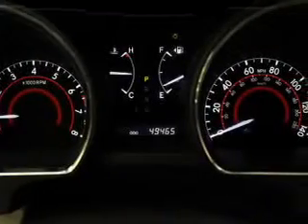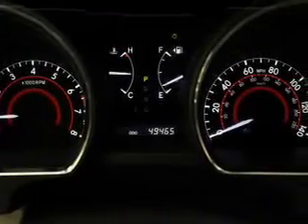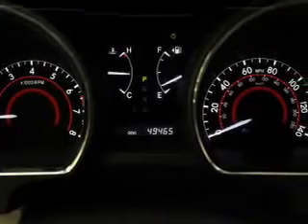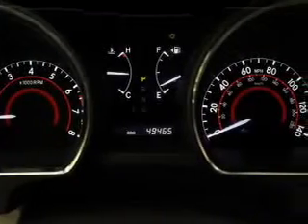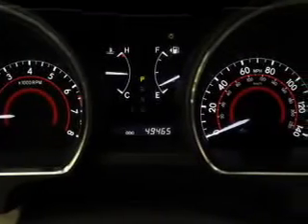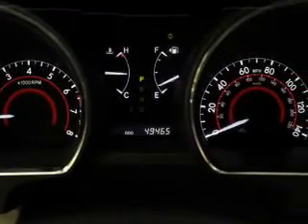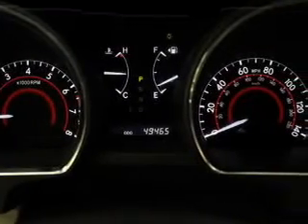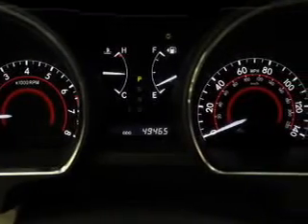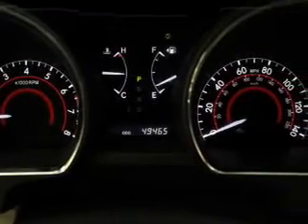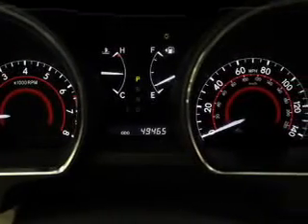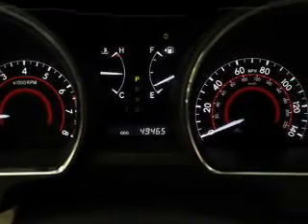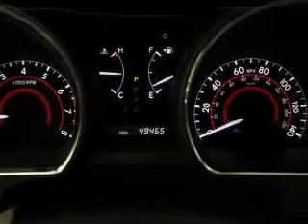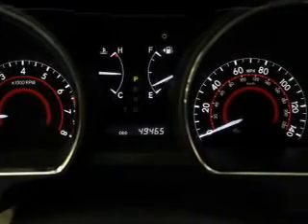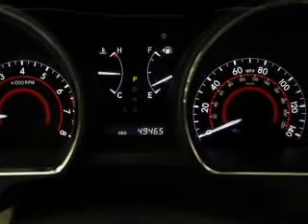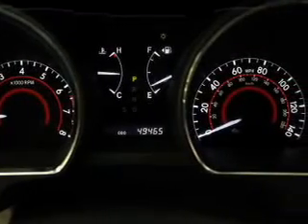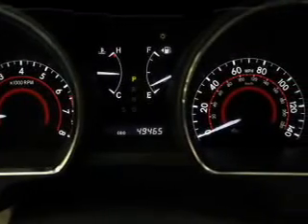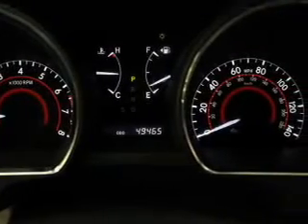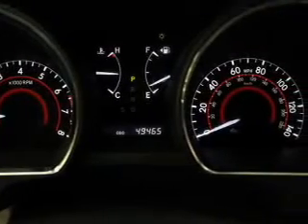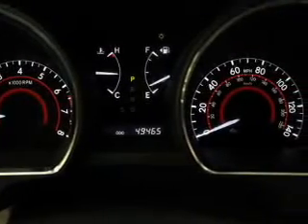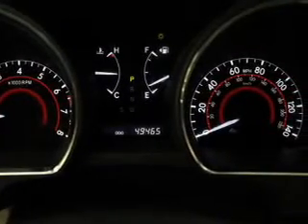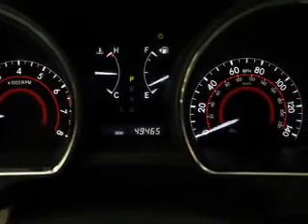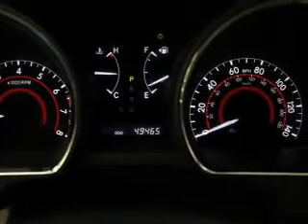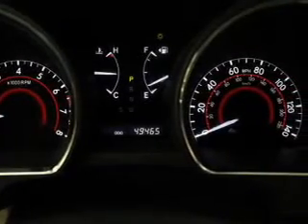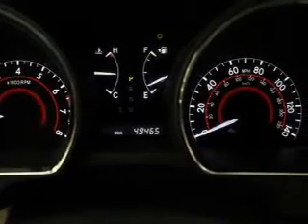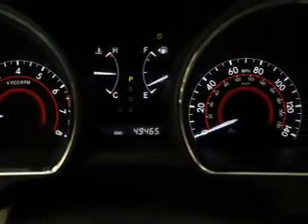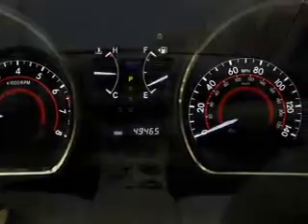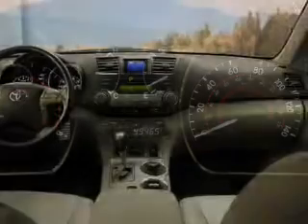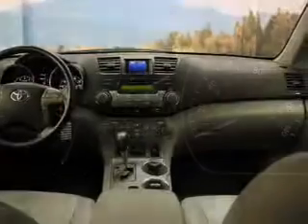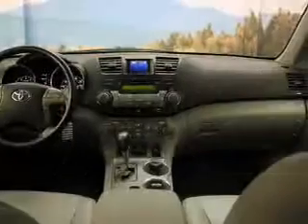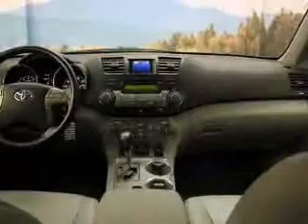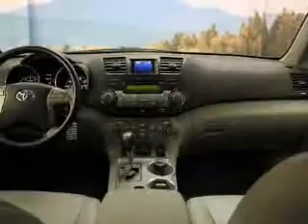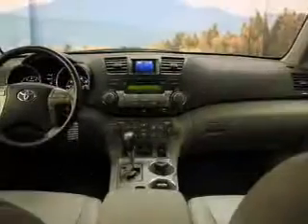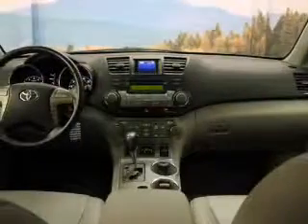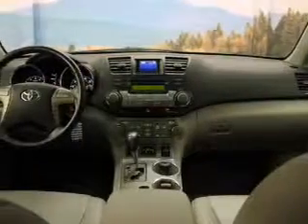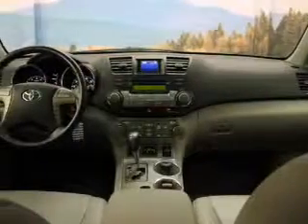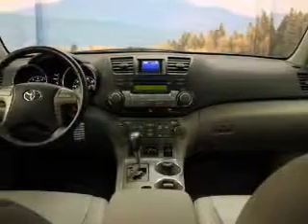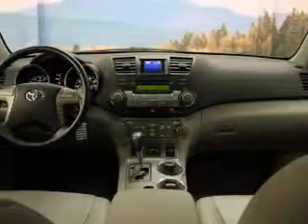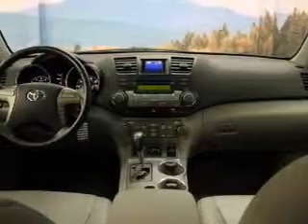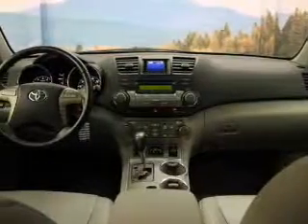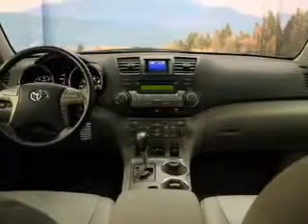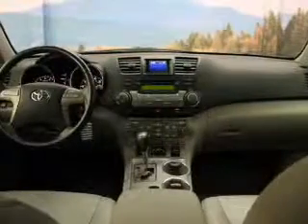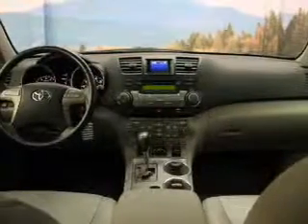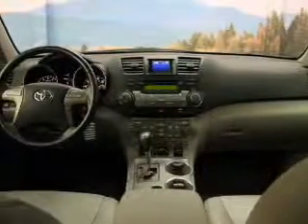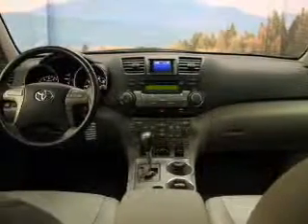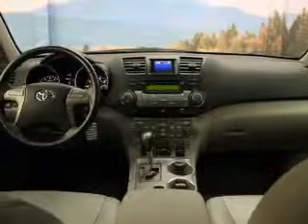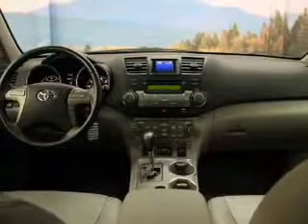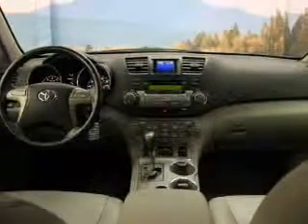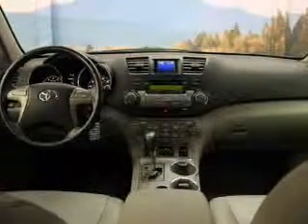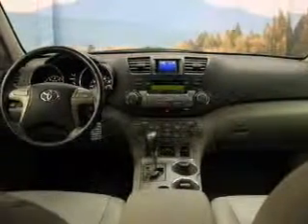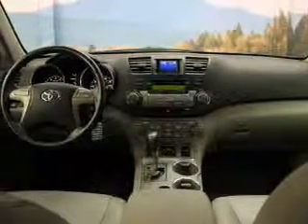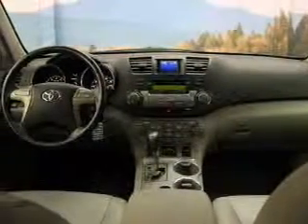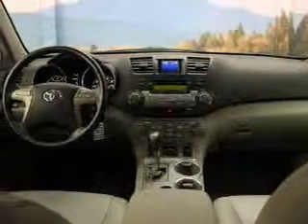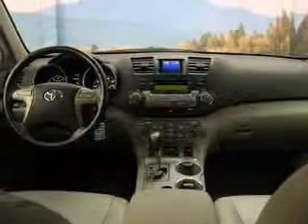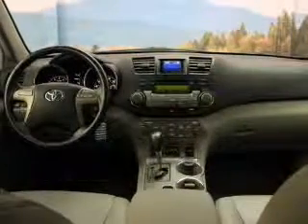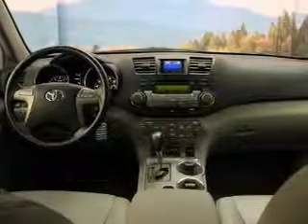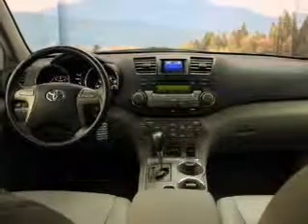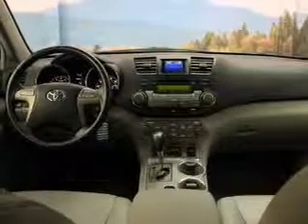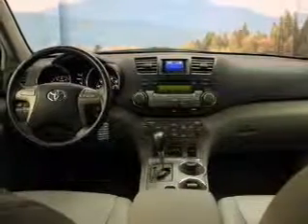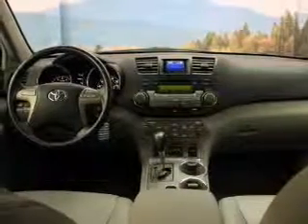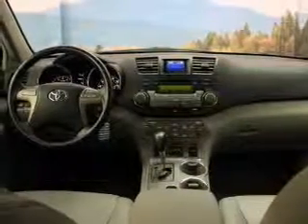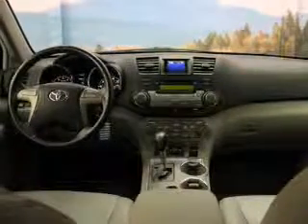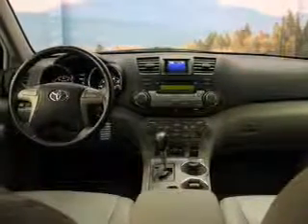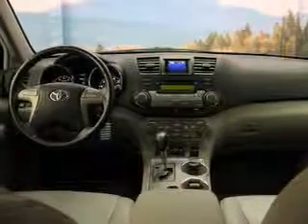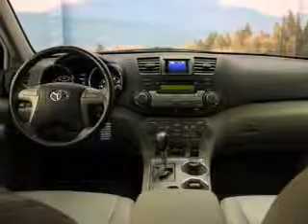Keyless entry, leather seats, power windows, cruise control, an AM-FM stereo, power mirrors, power steering.